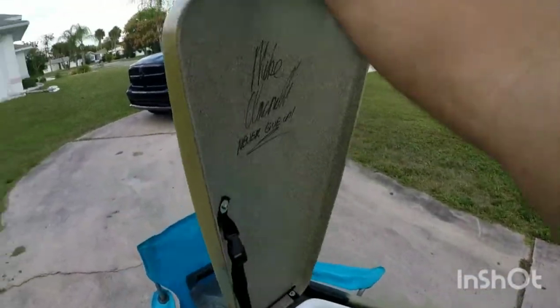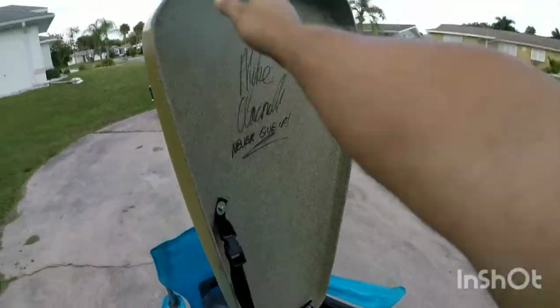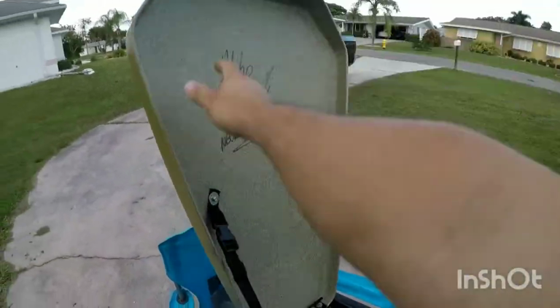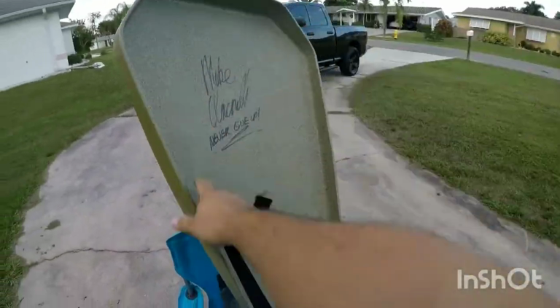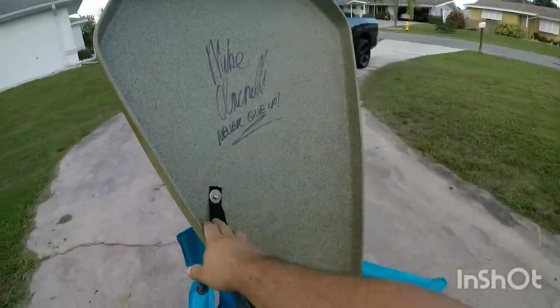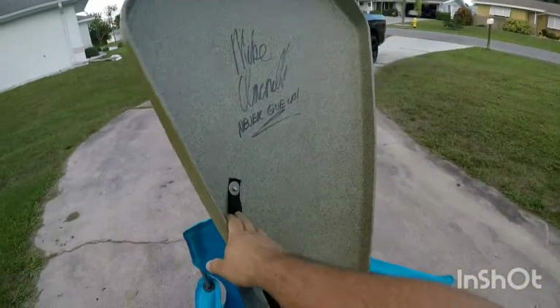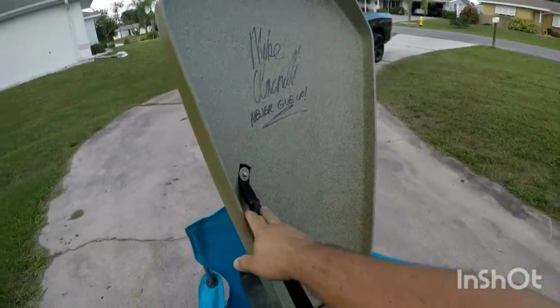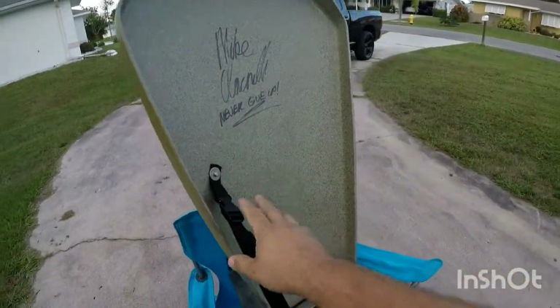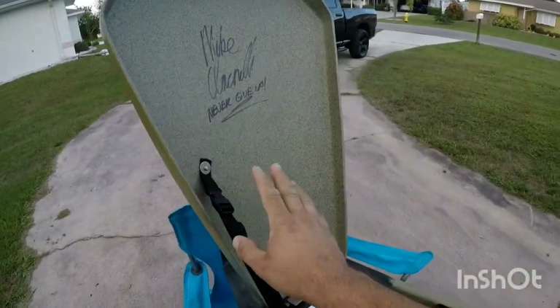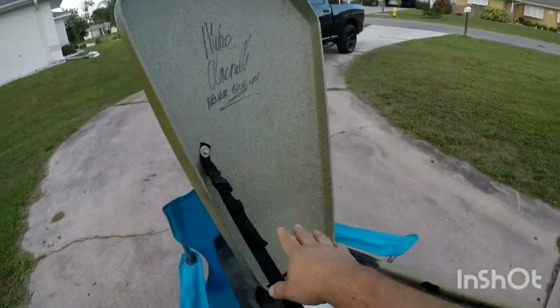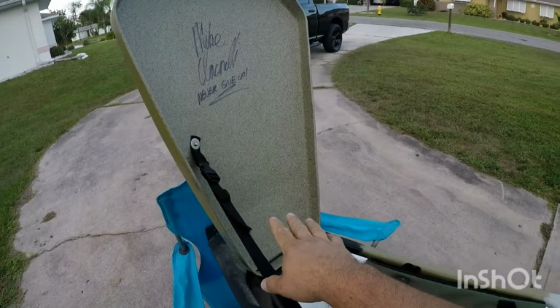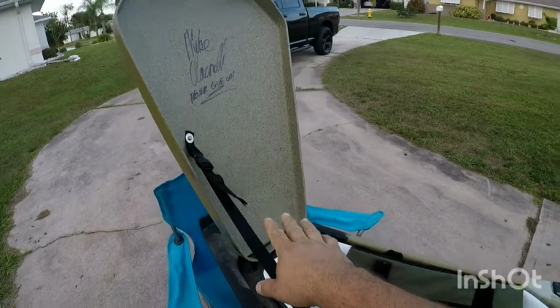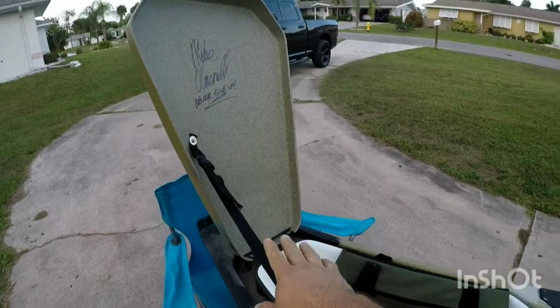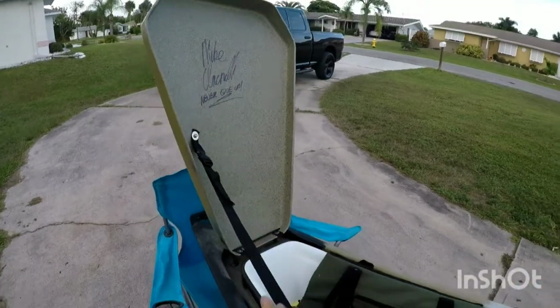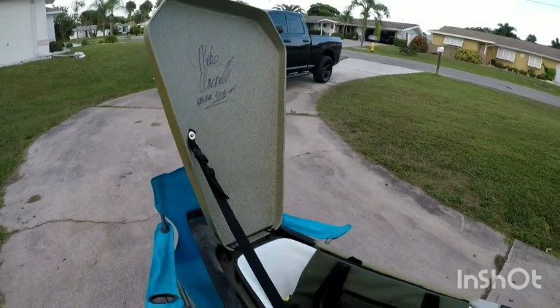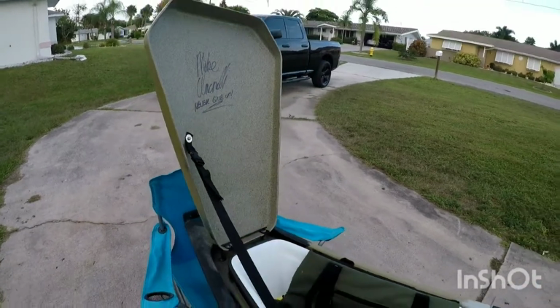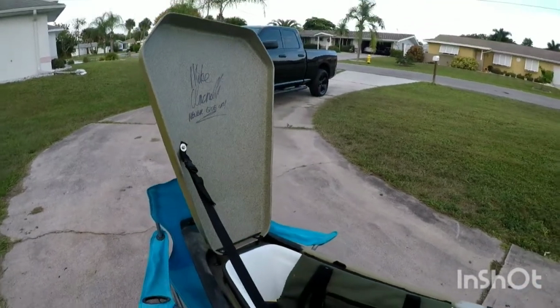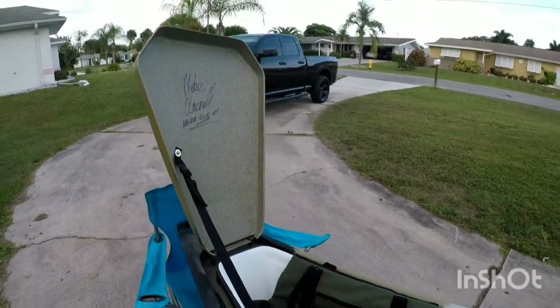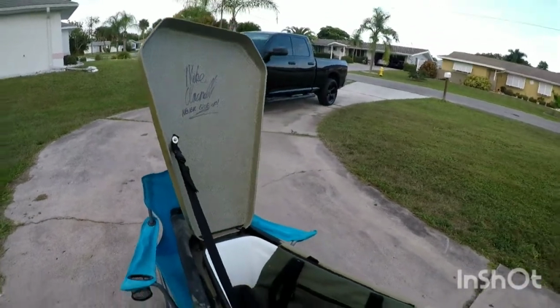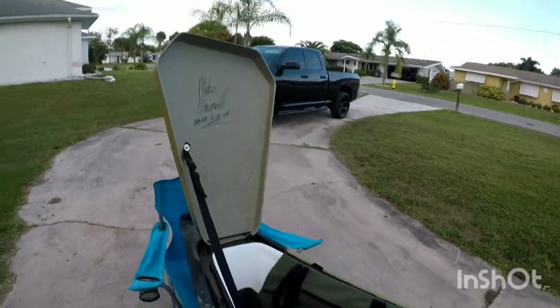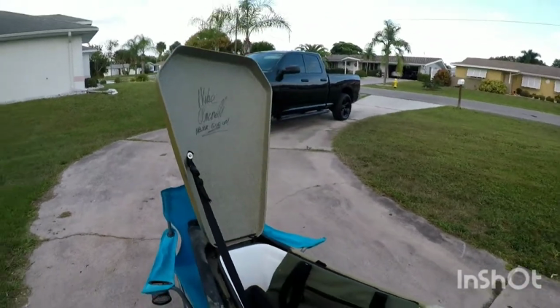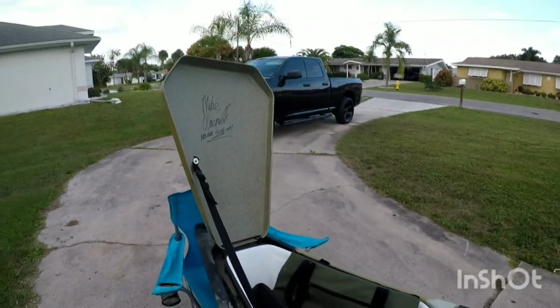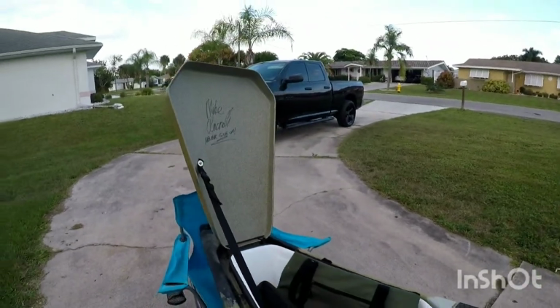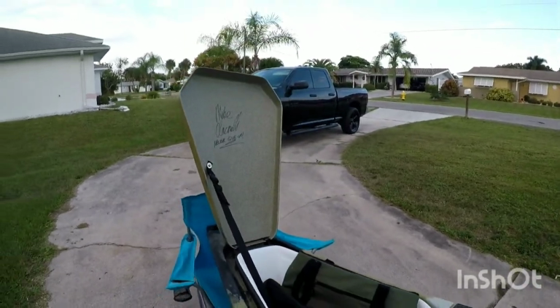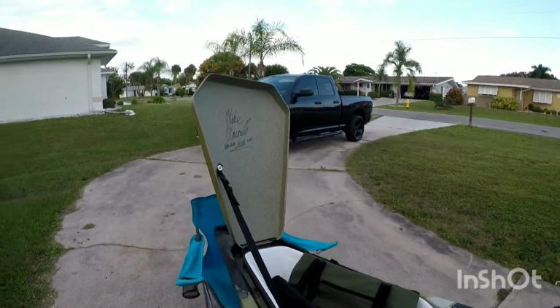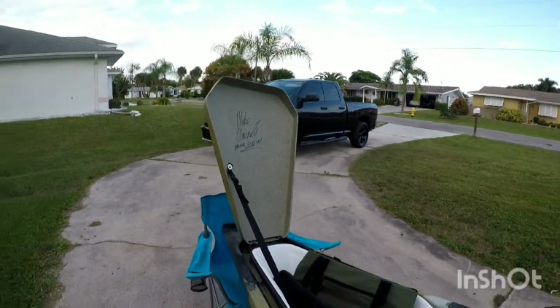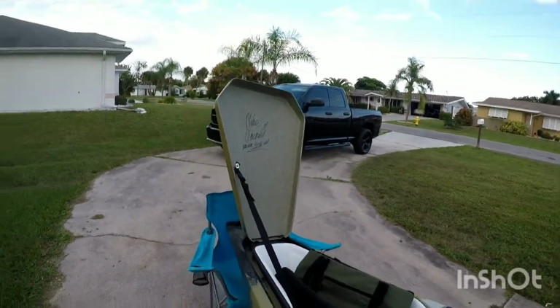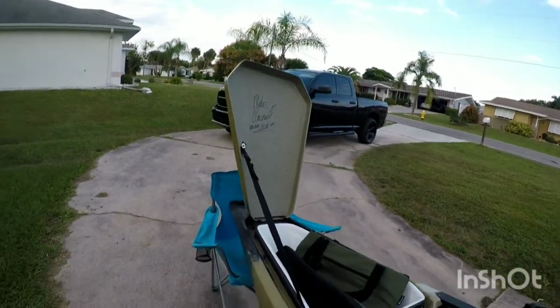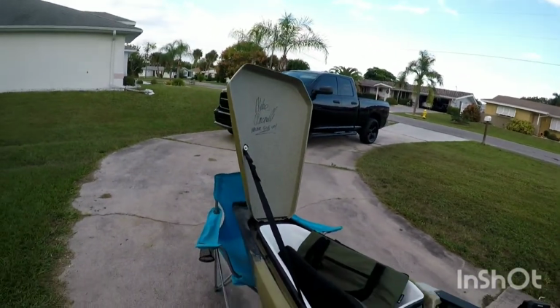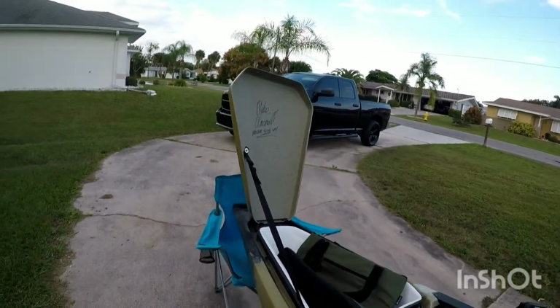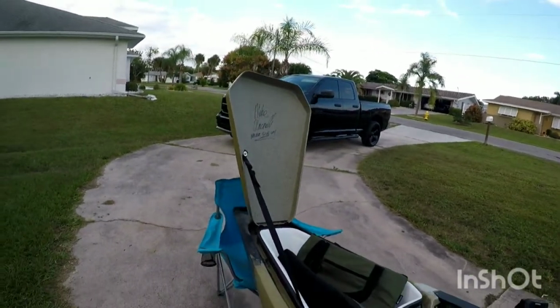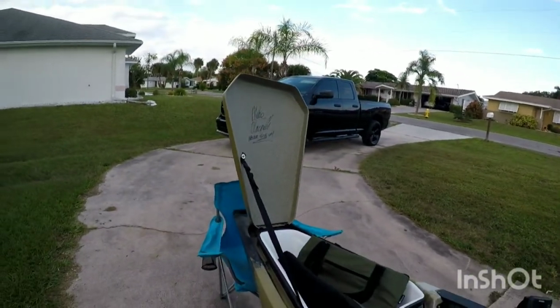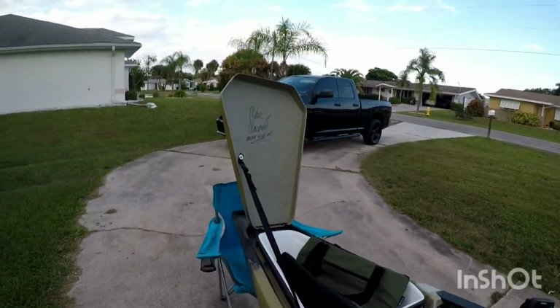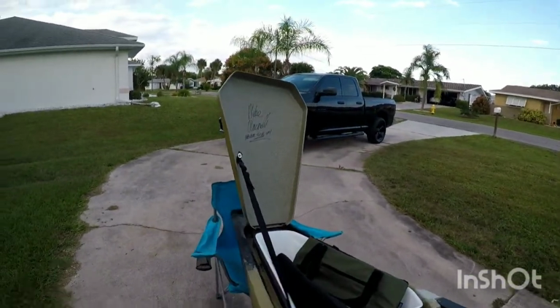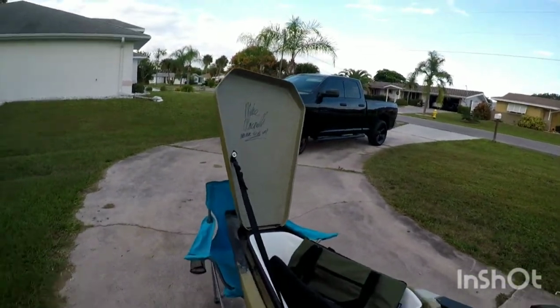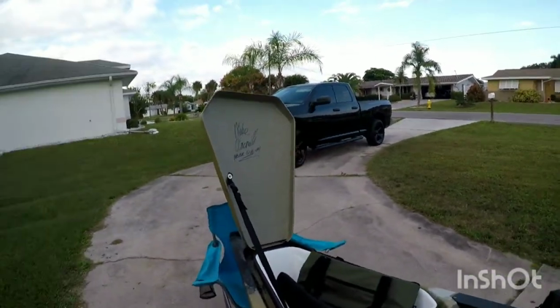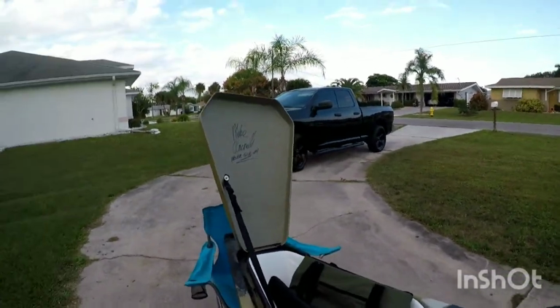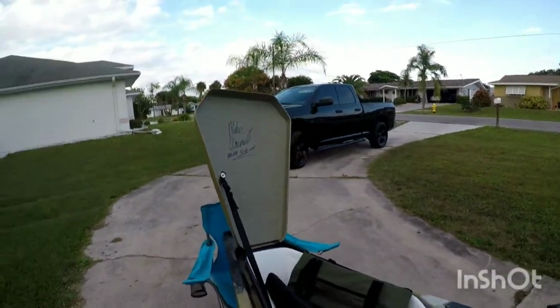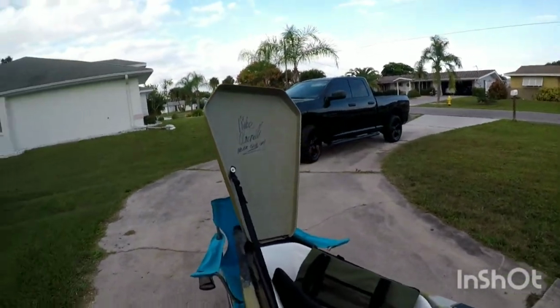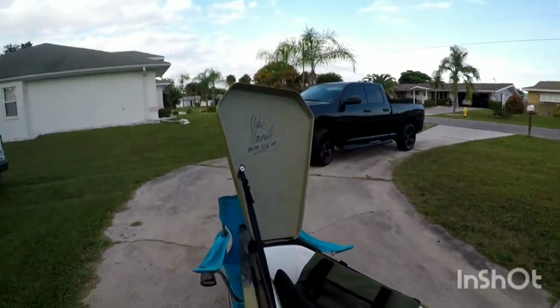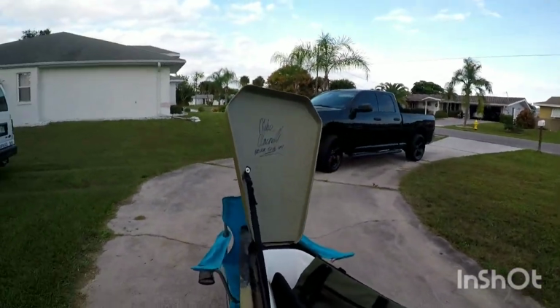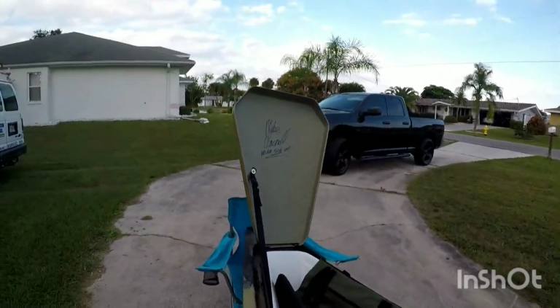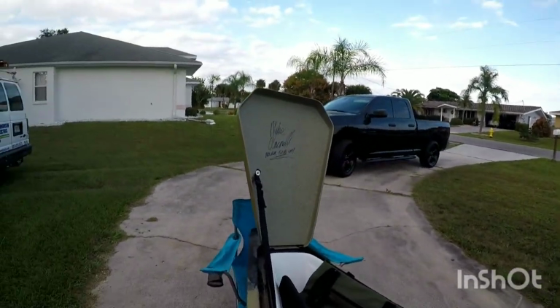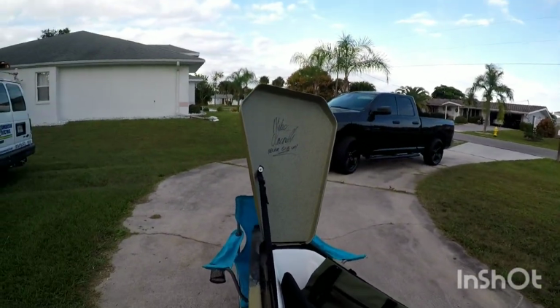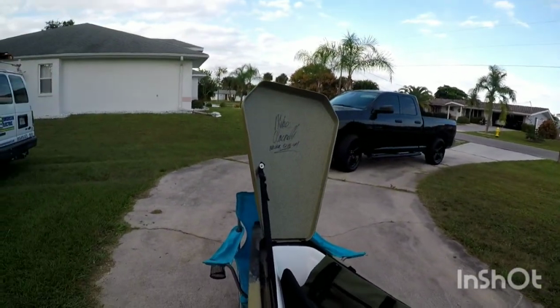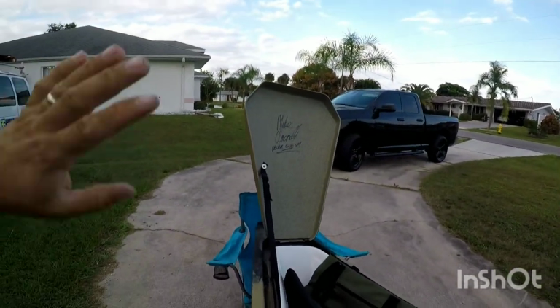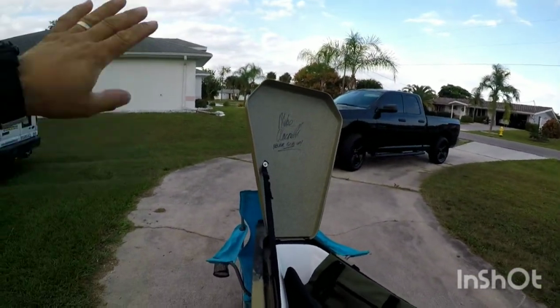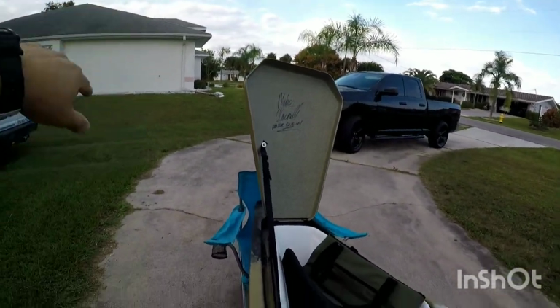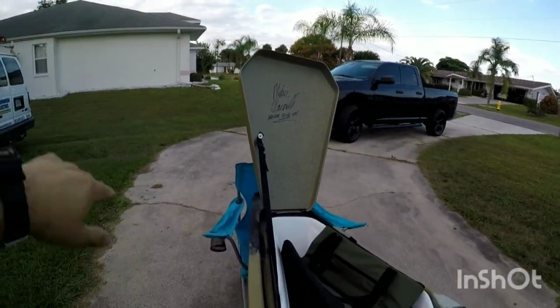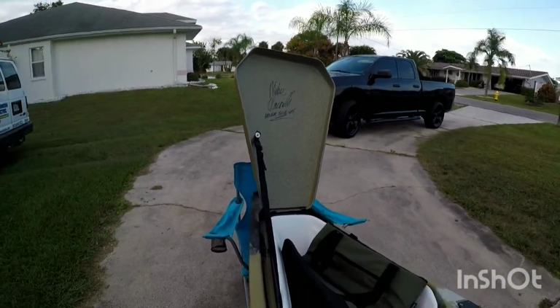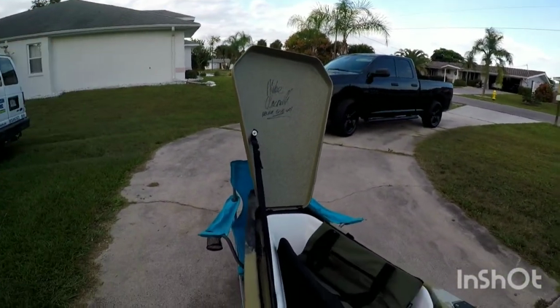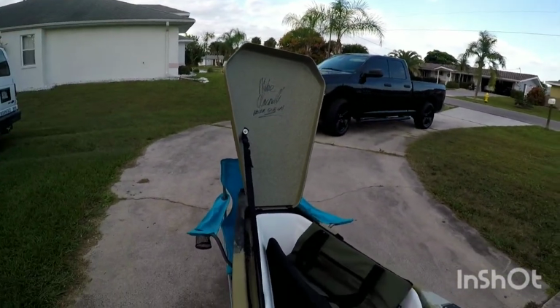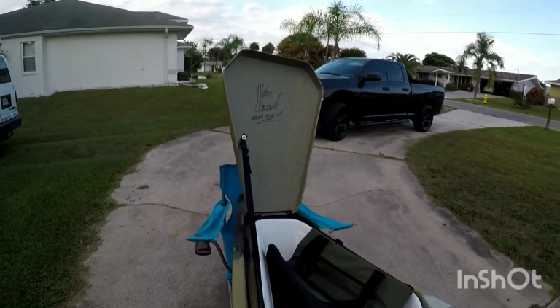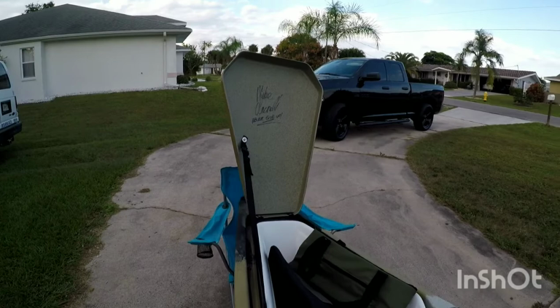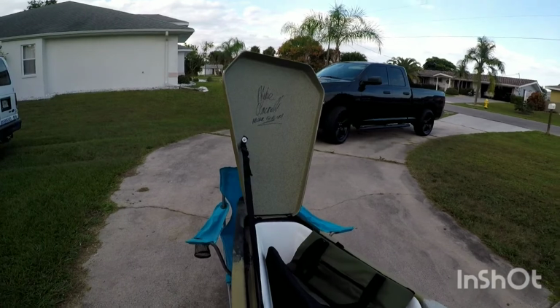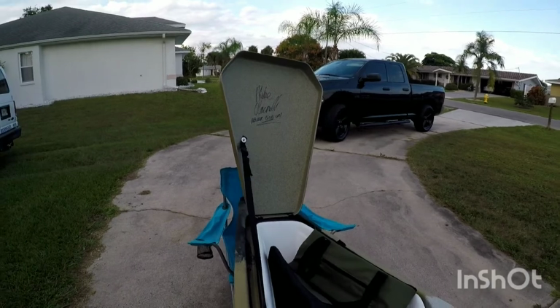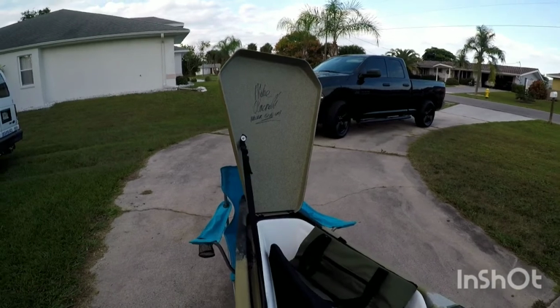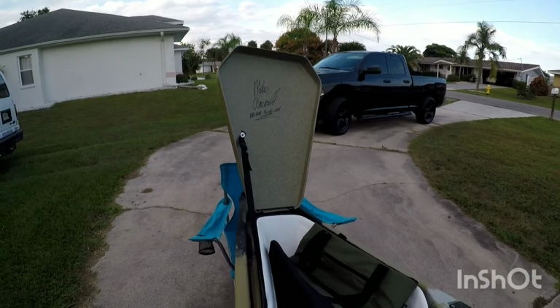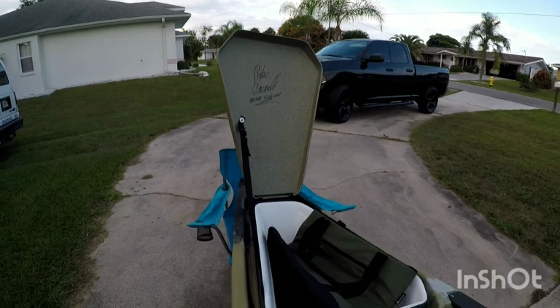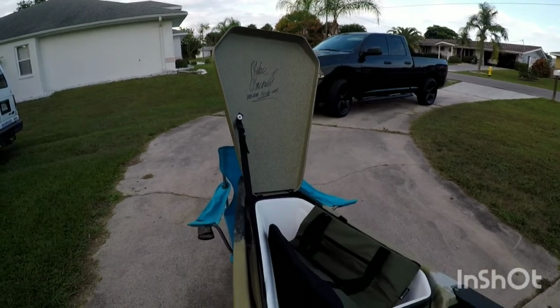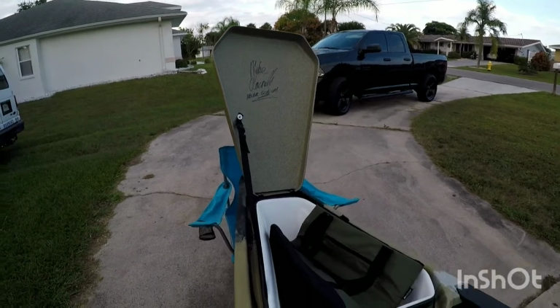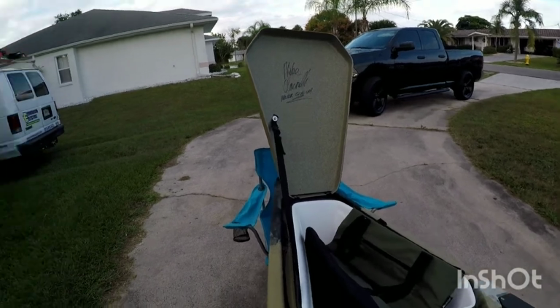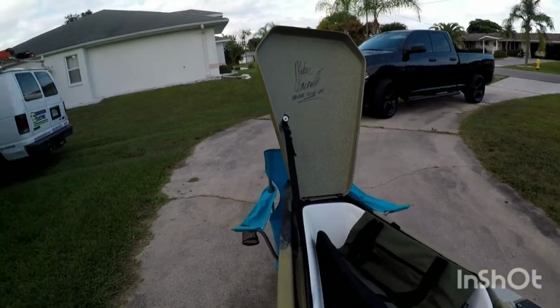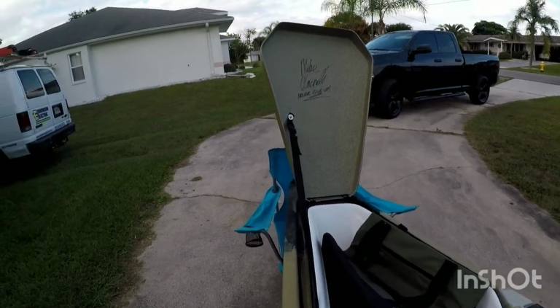This front hatch I use as a sail pretty much. Sometimes when I'm going towards the wind it works great.